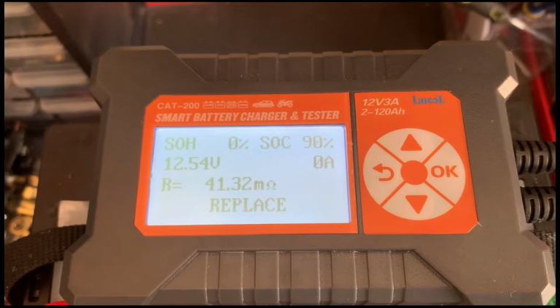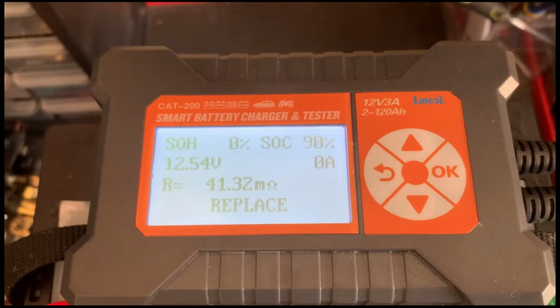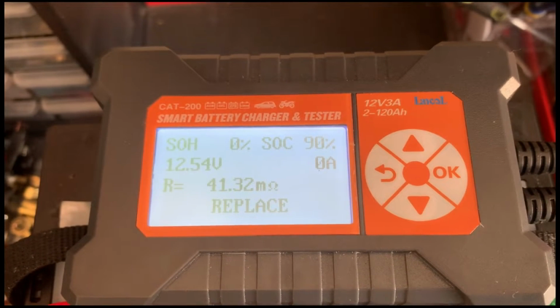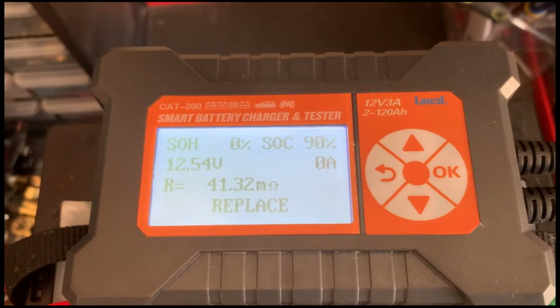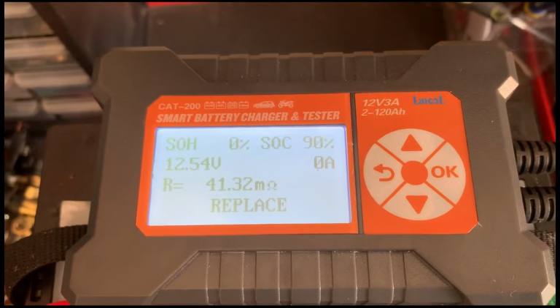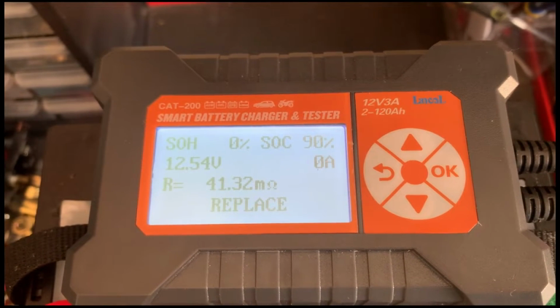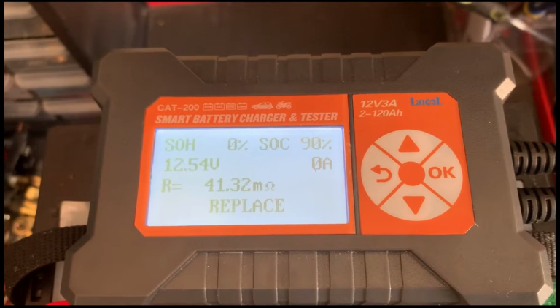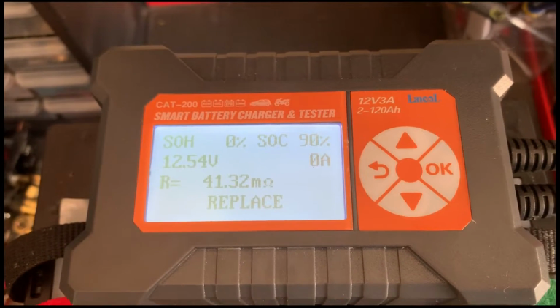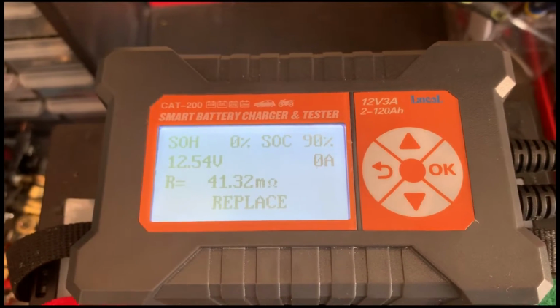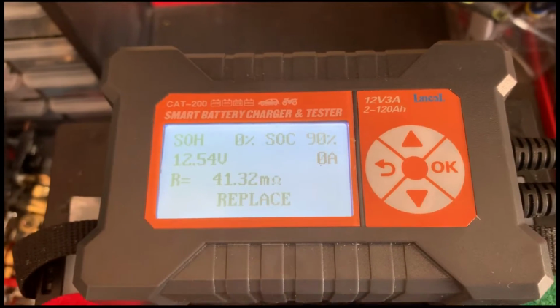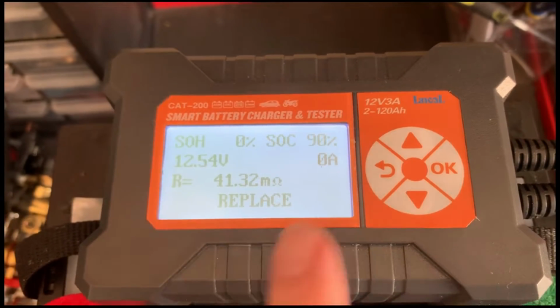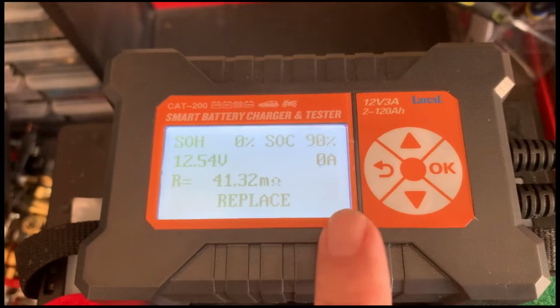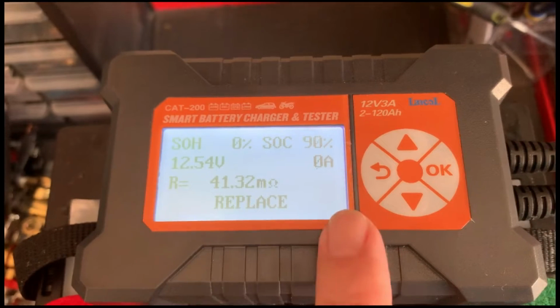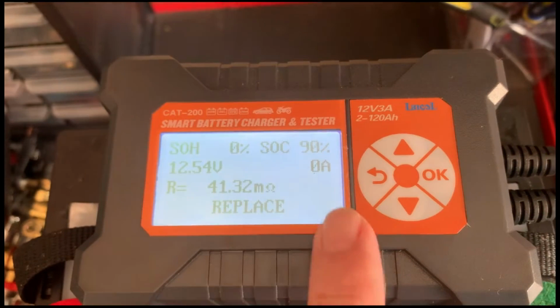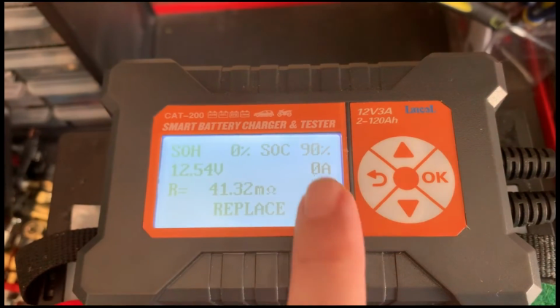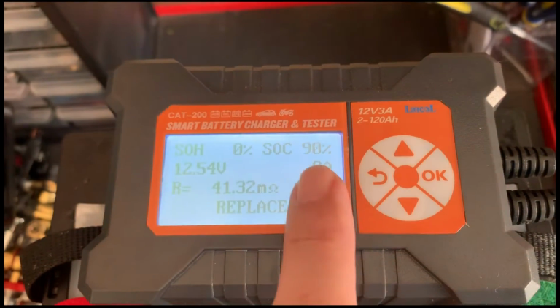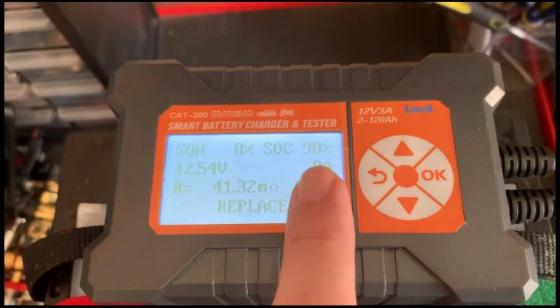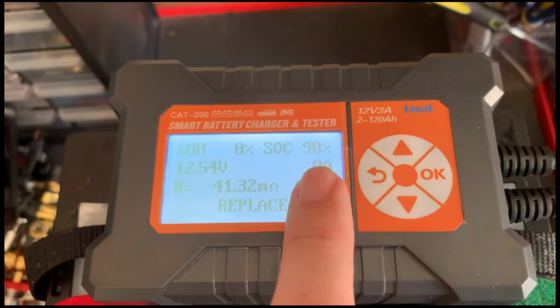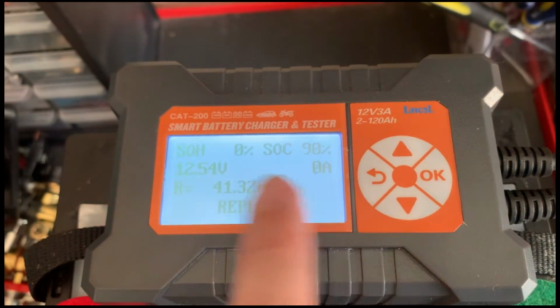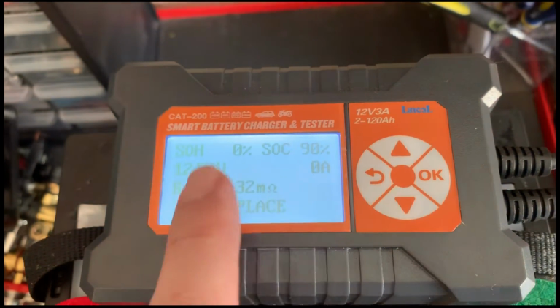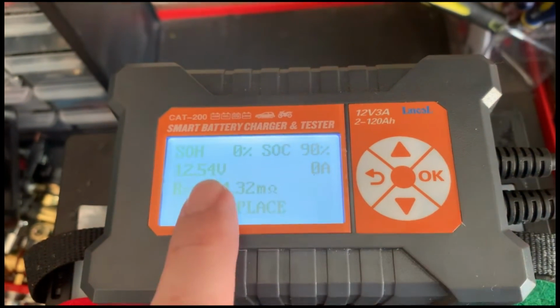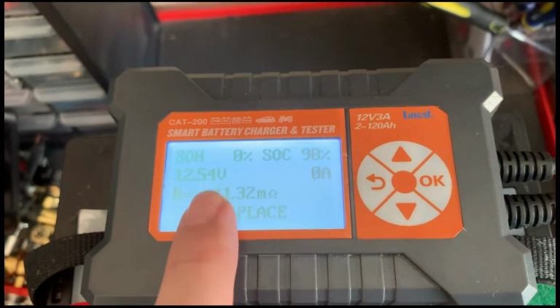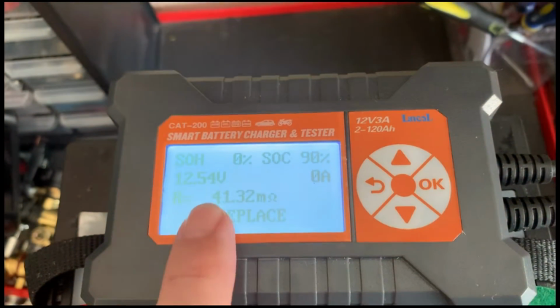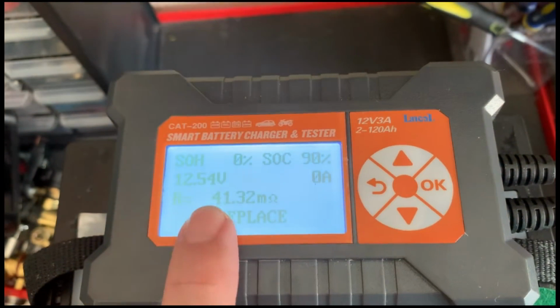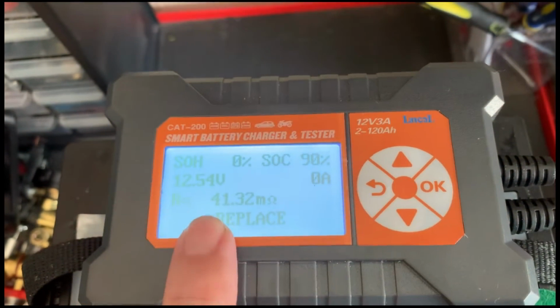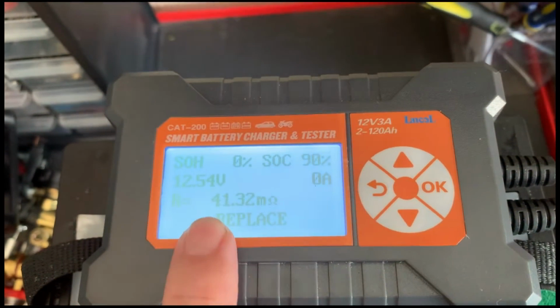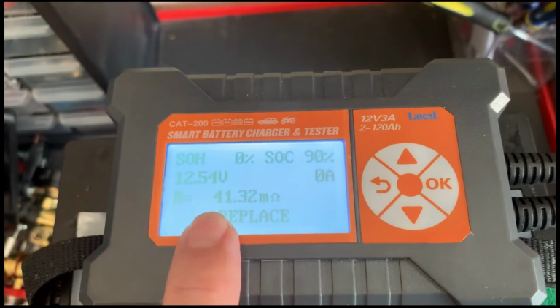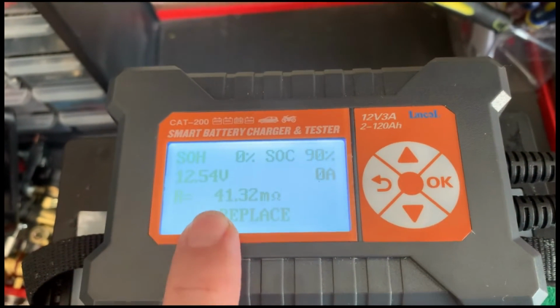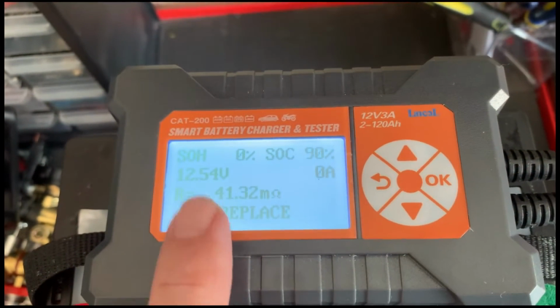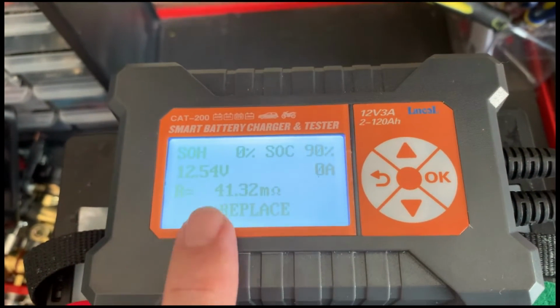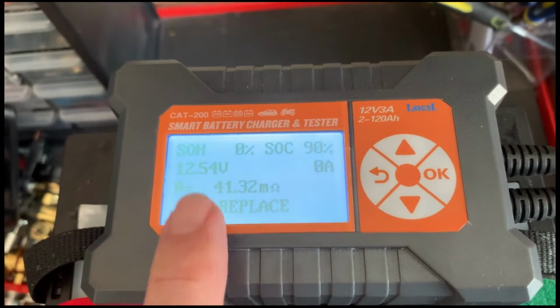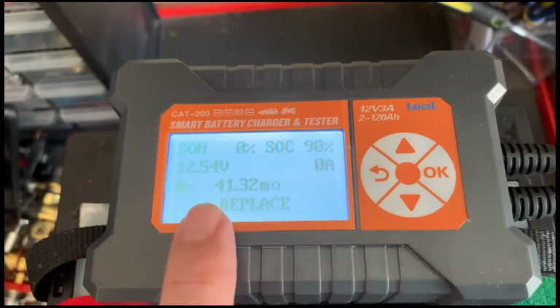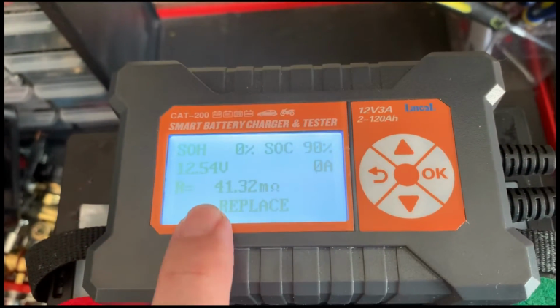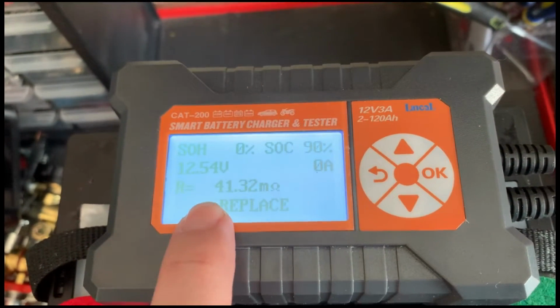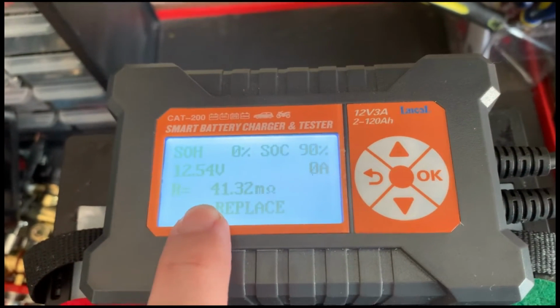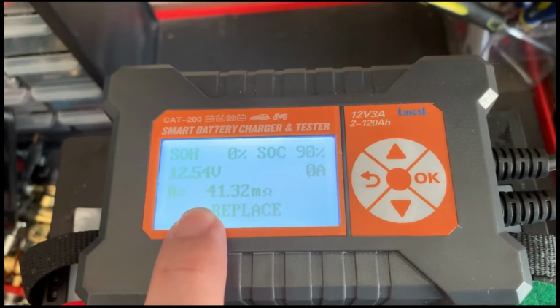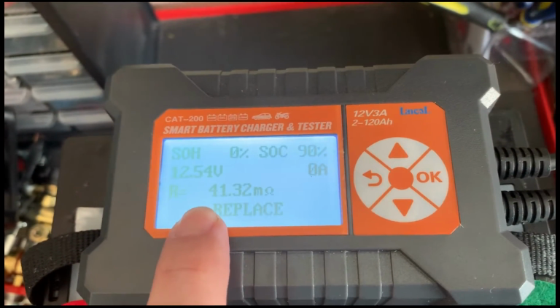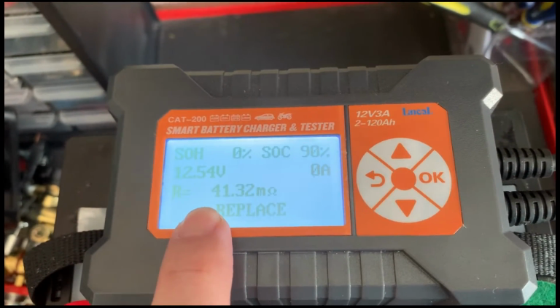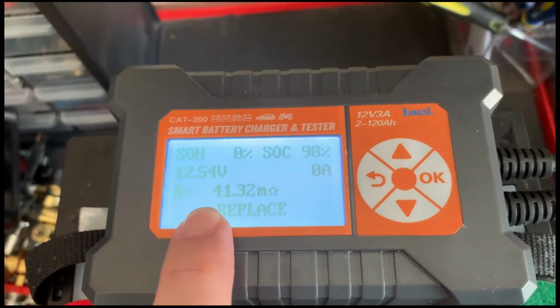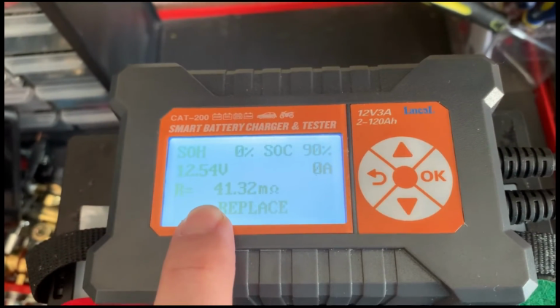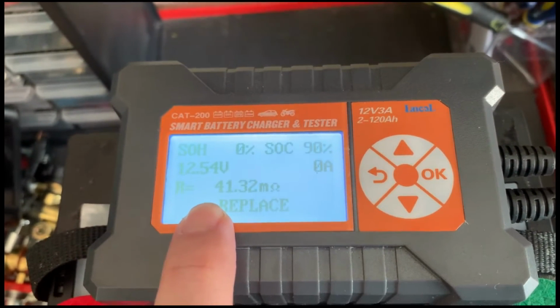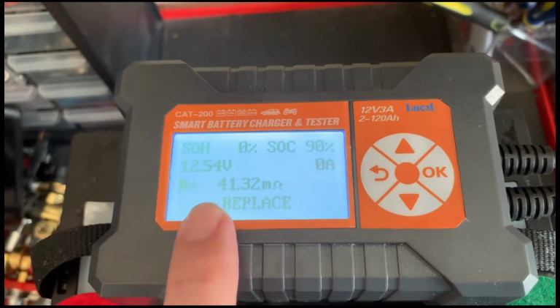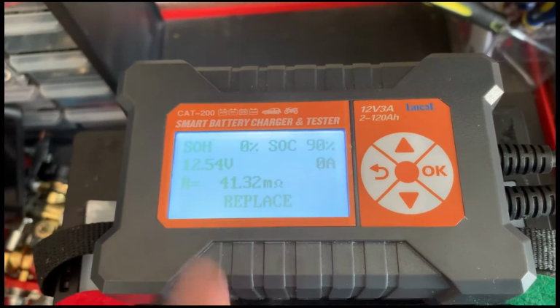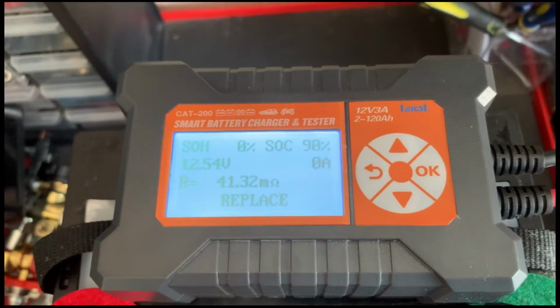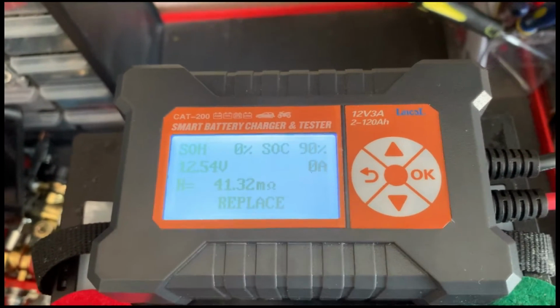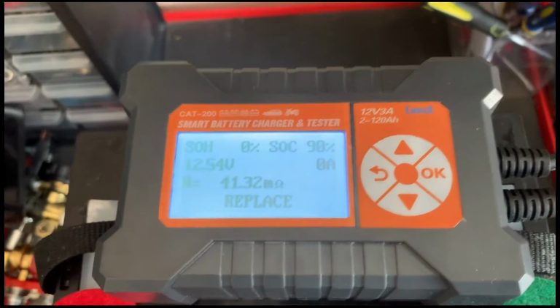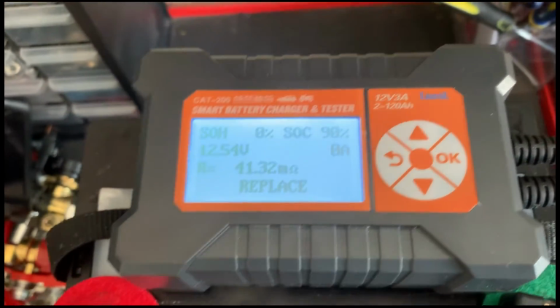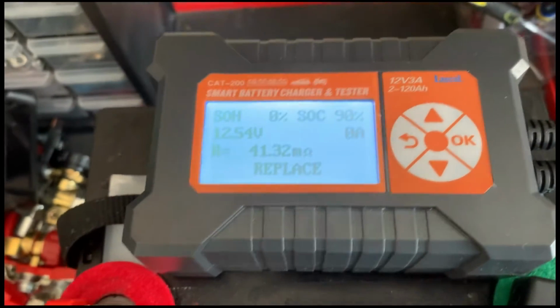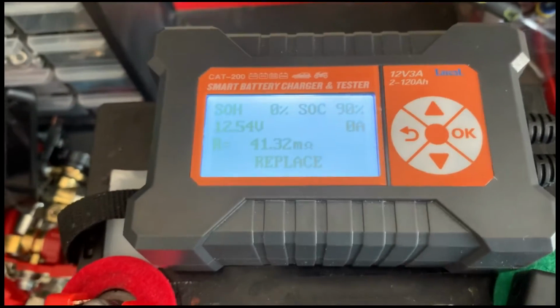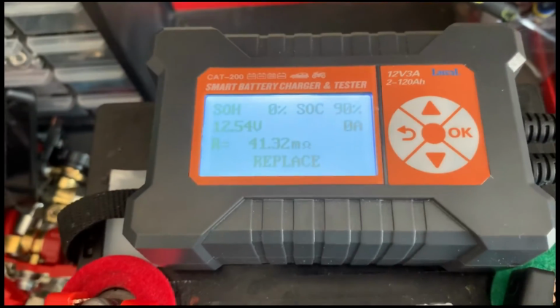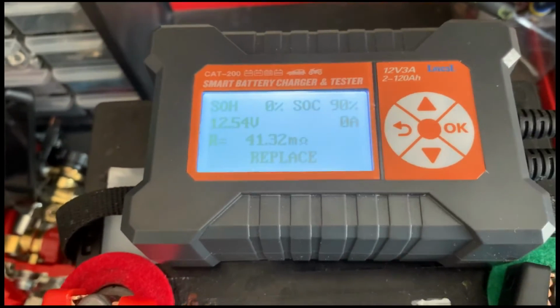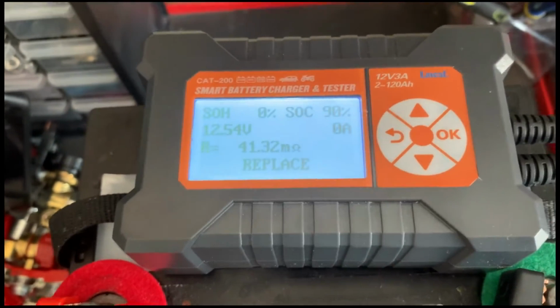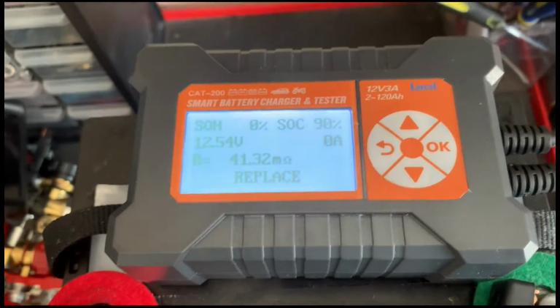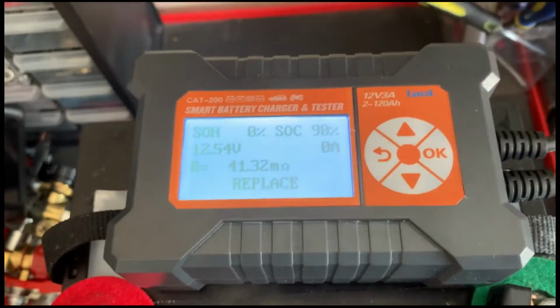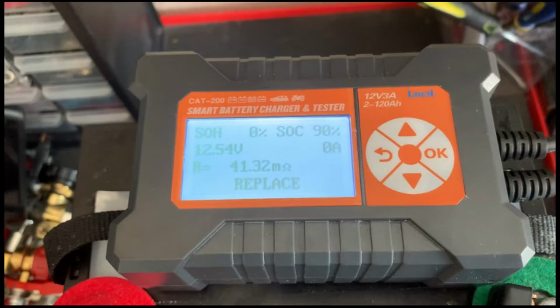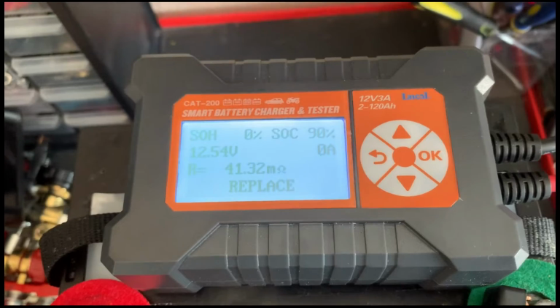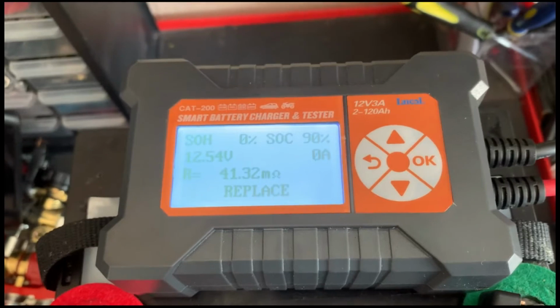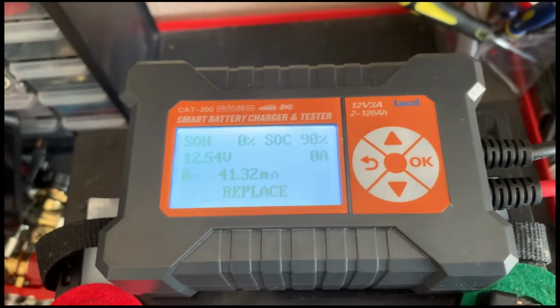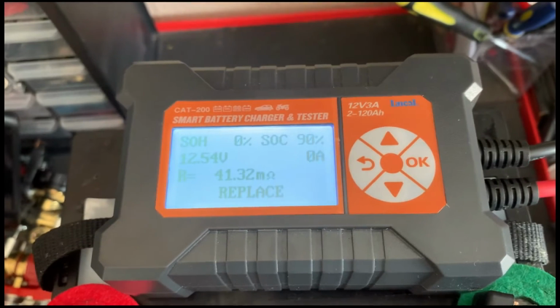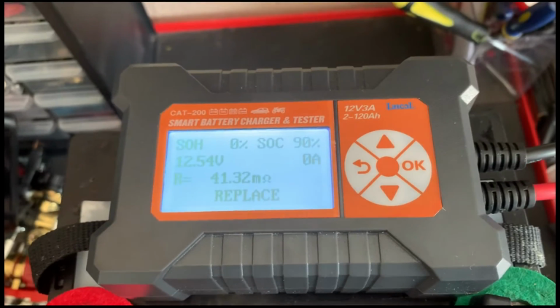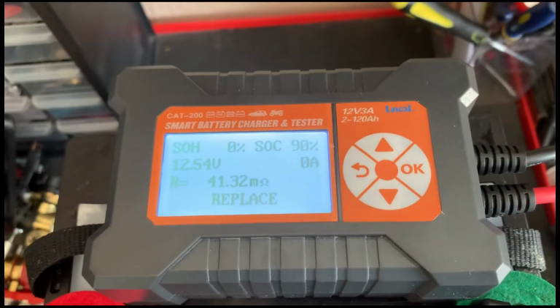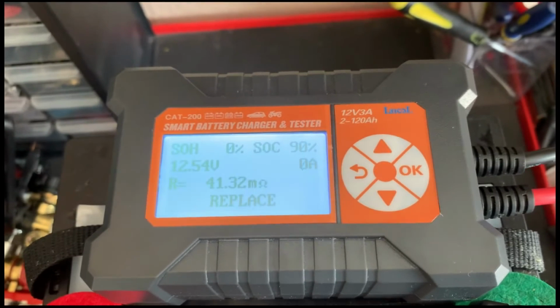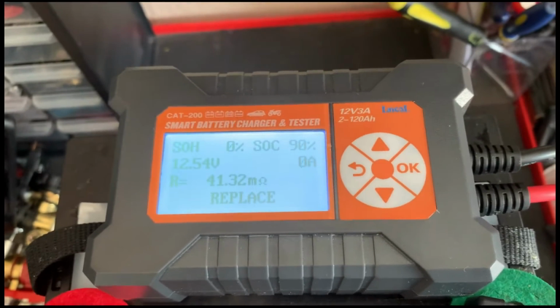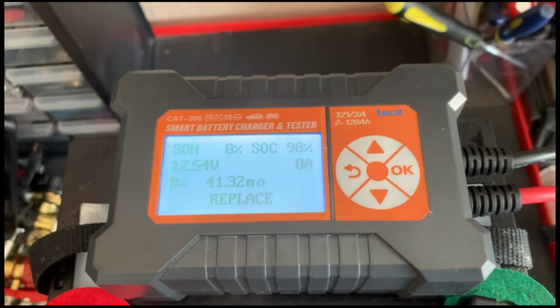State of health is 0%. Resistance is 41 milli ohm, which is too high. Deader than a dead fish. Let's start the restoration process.